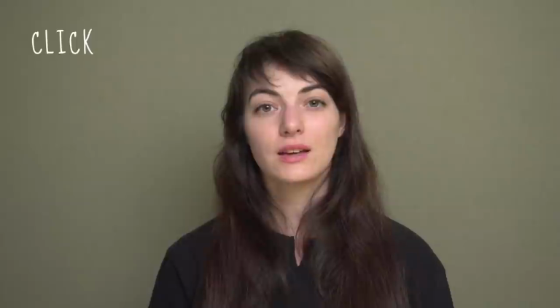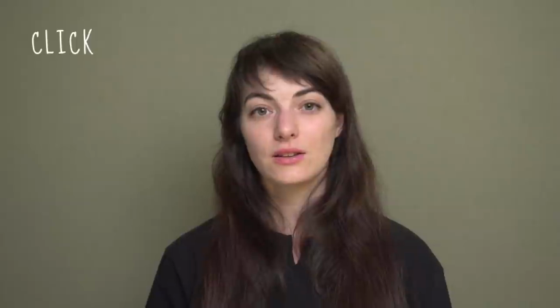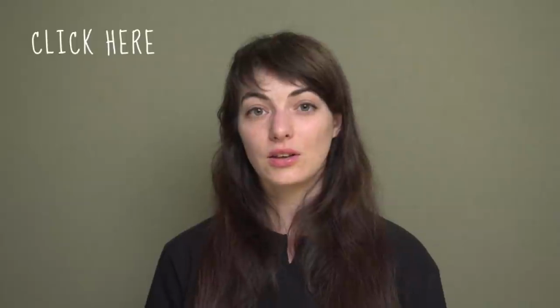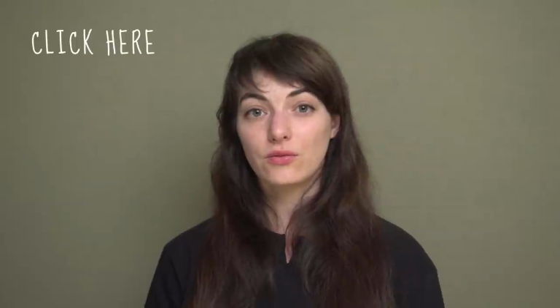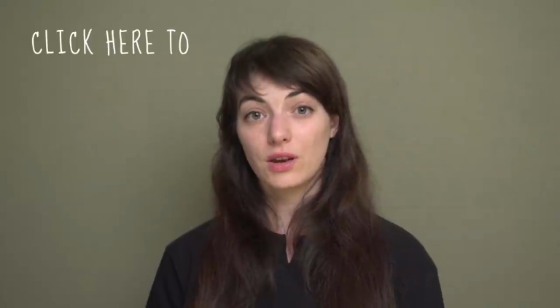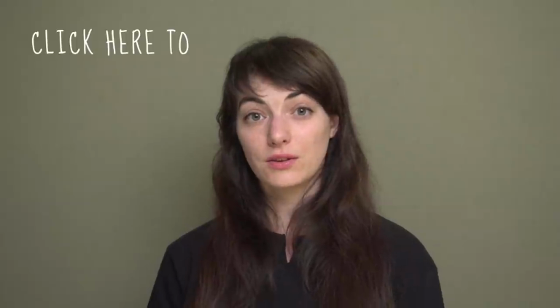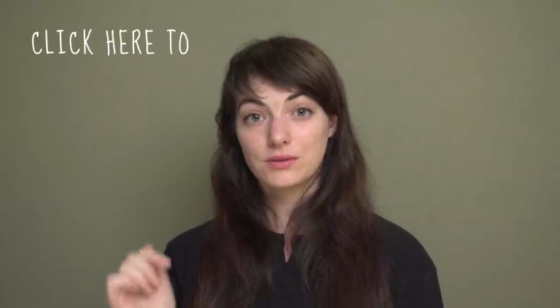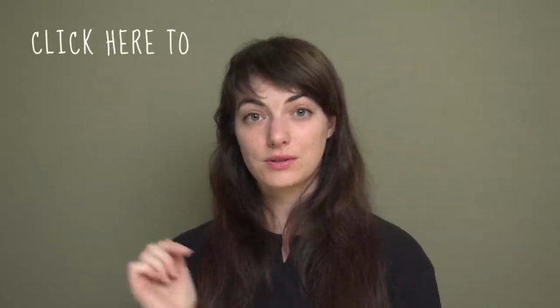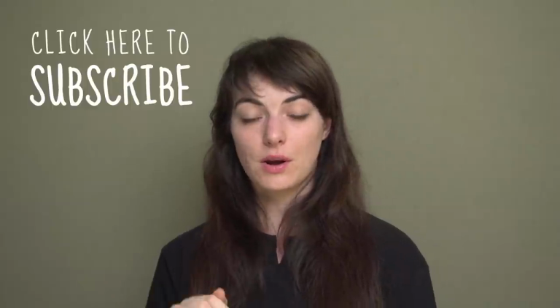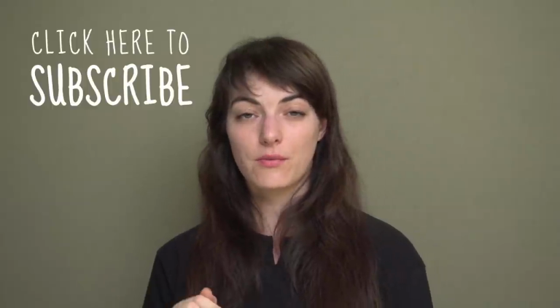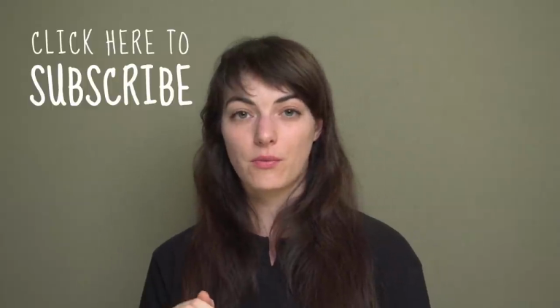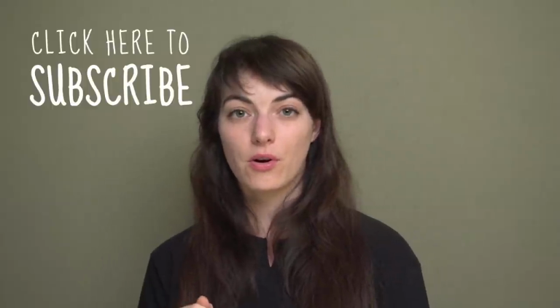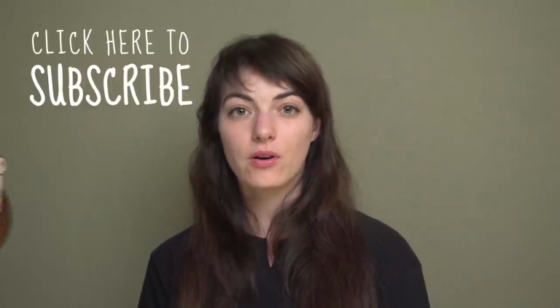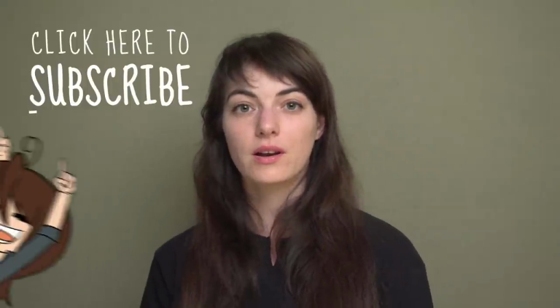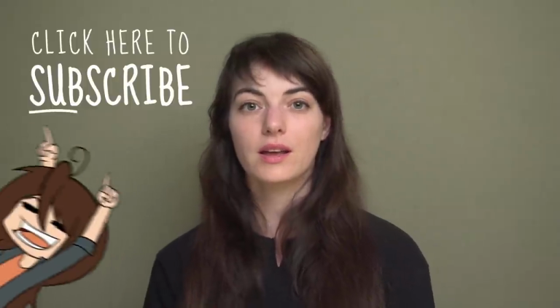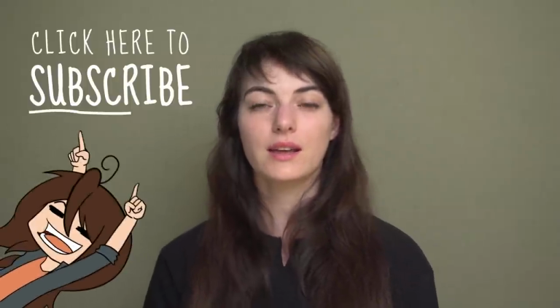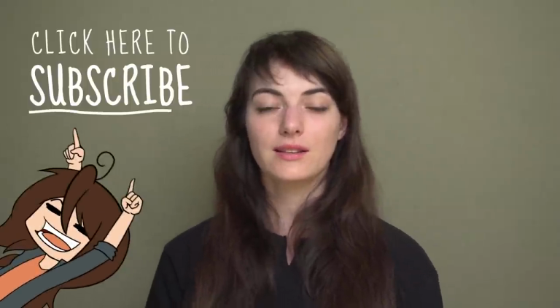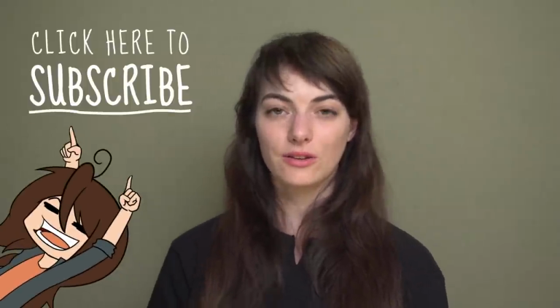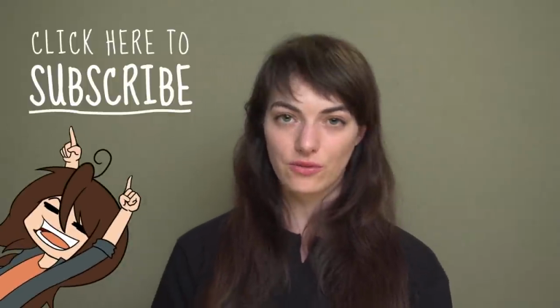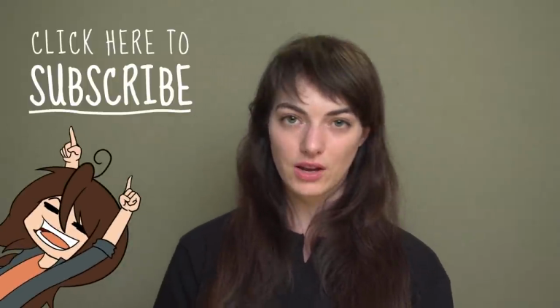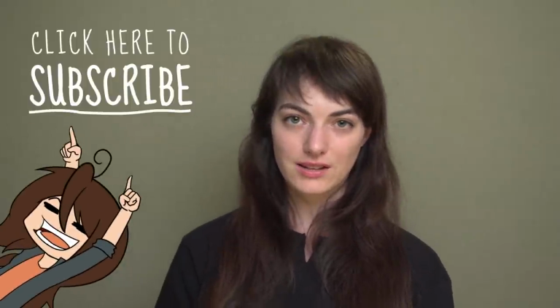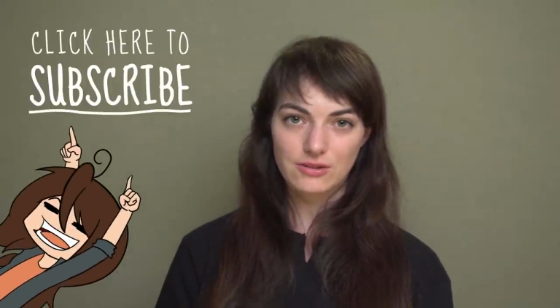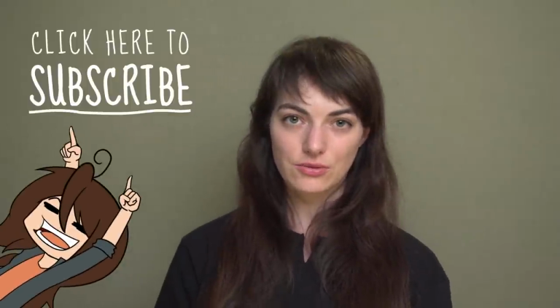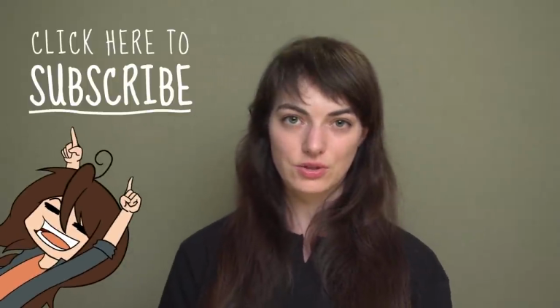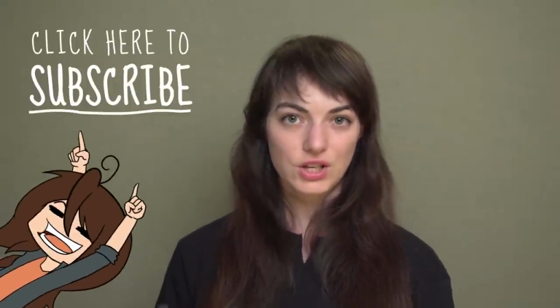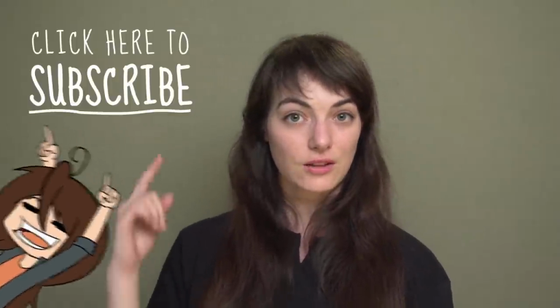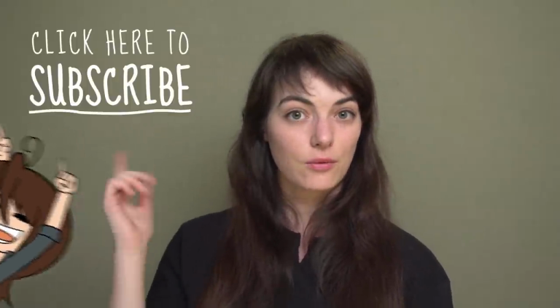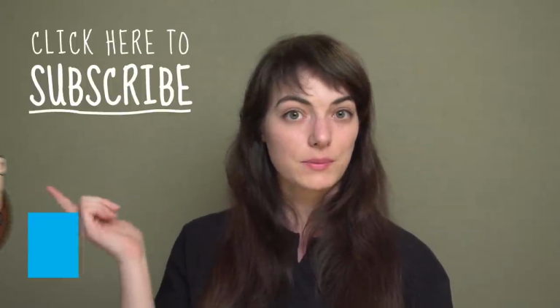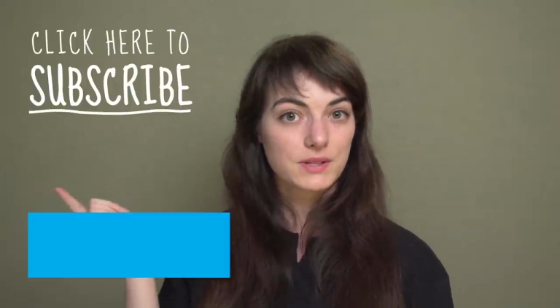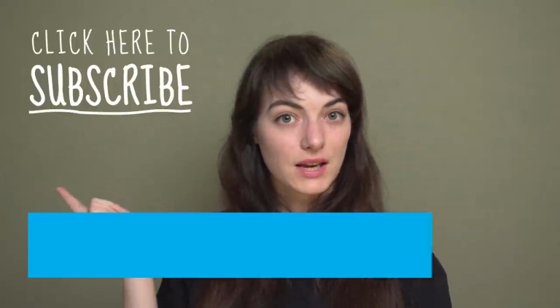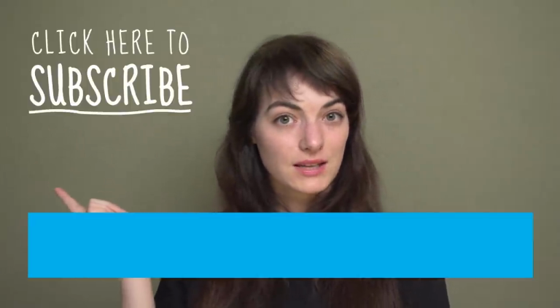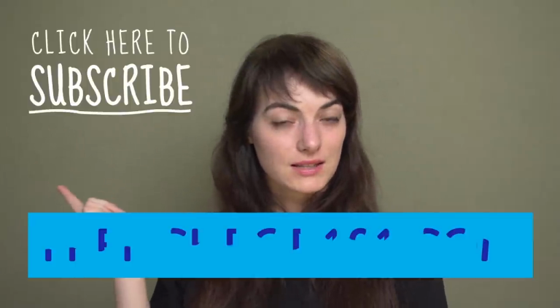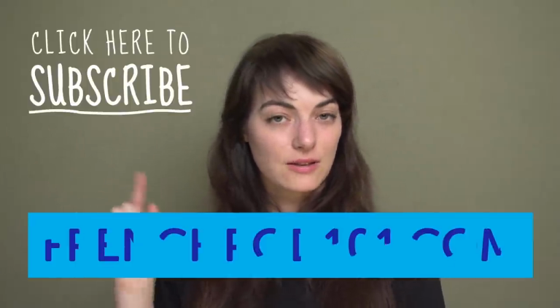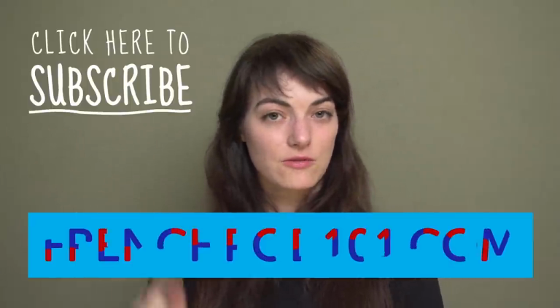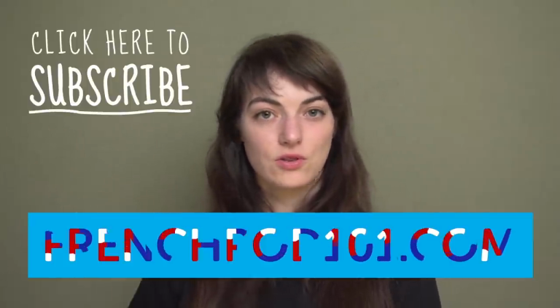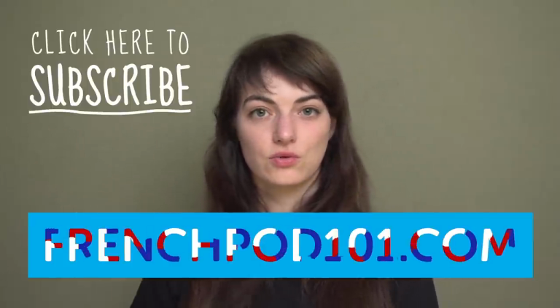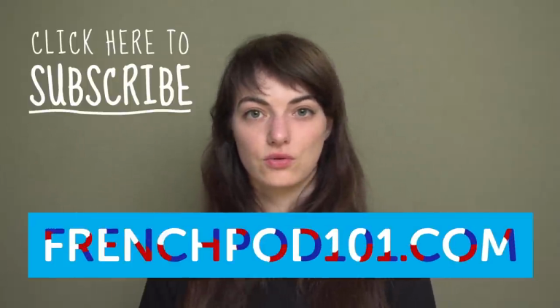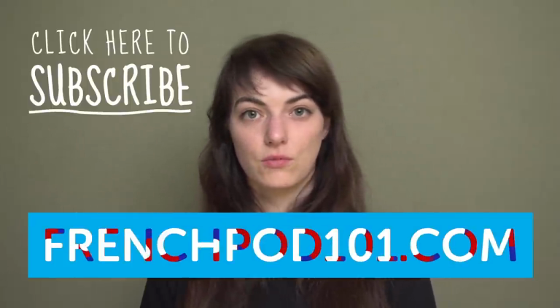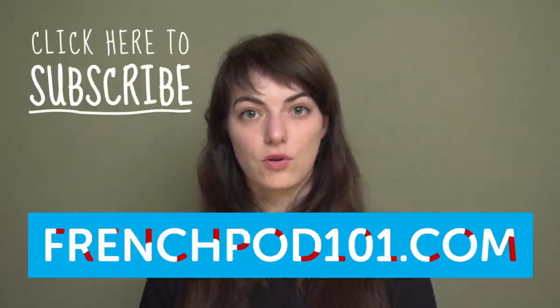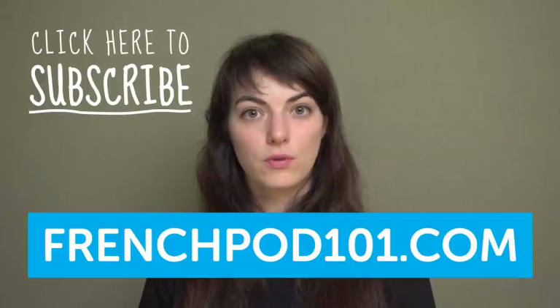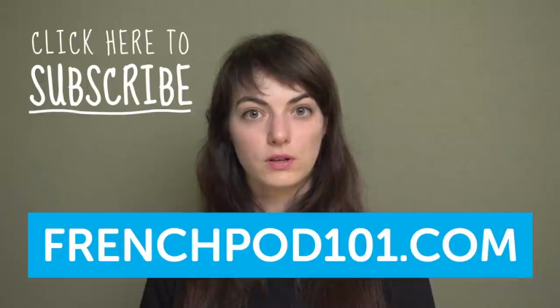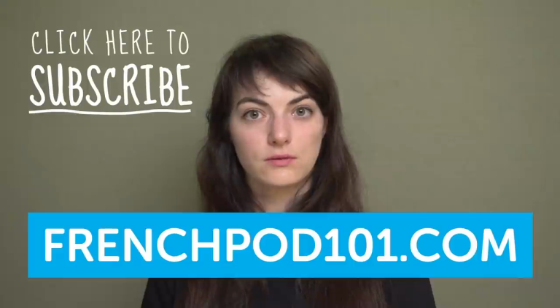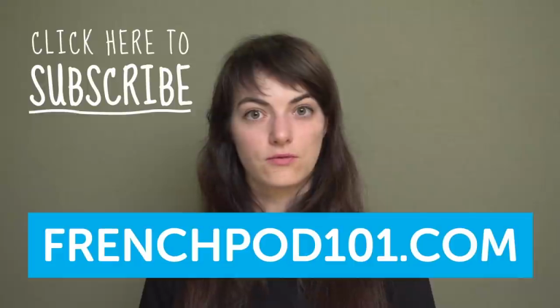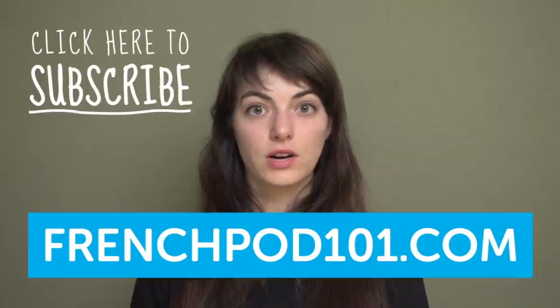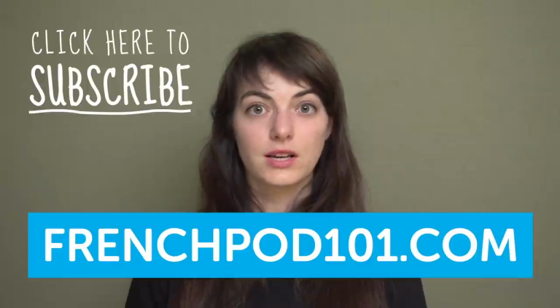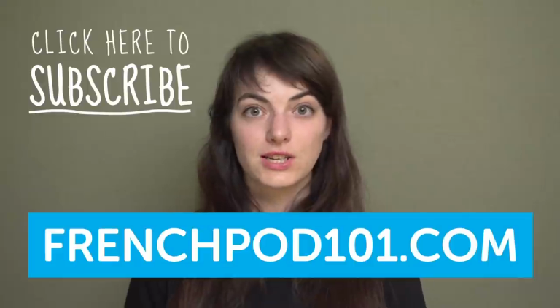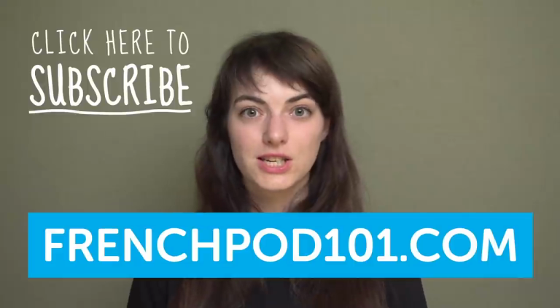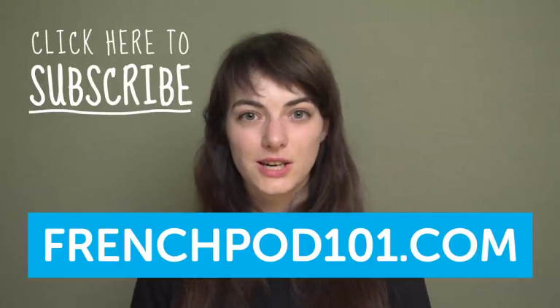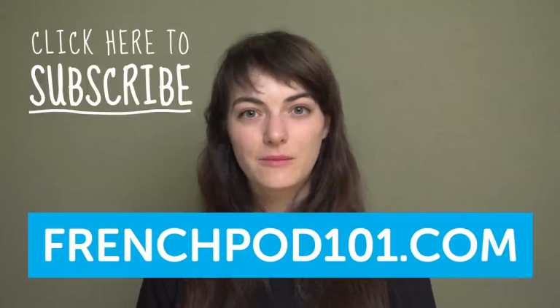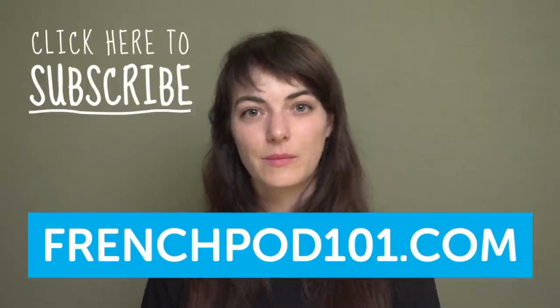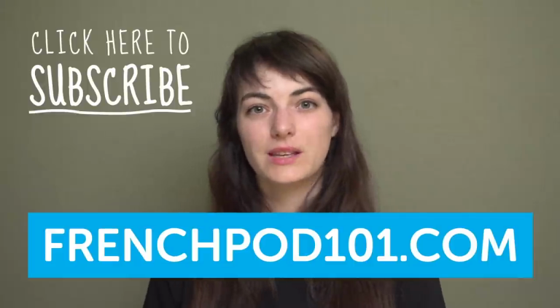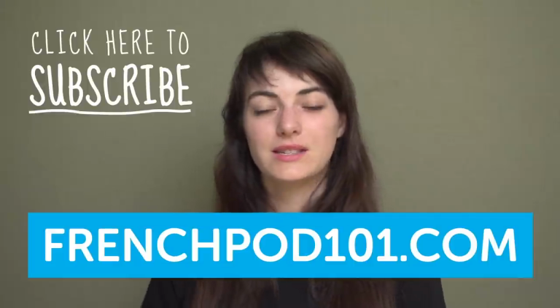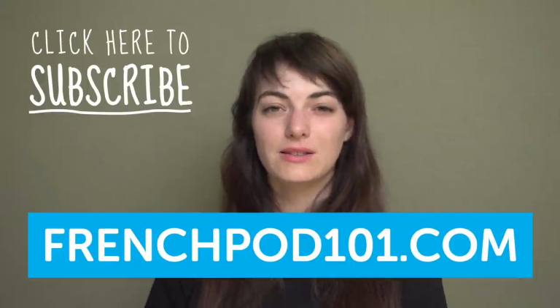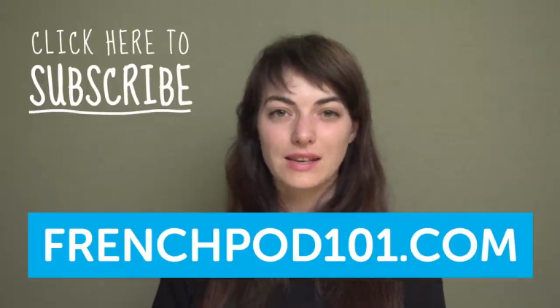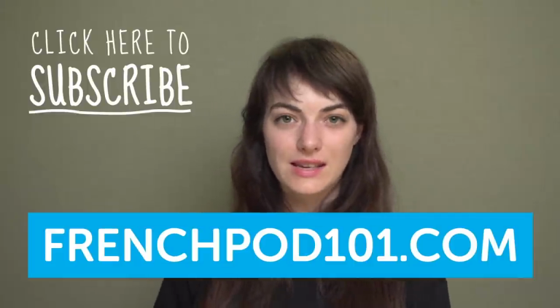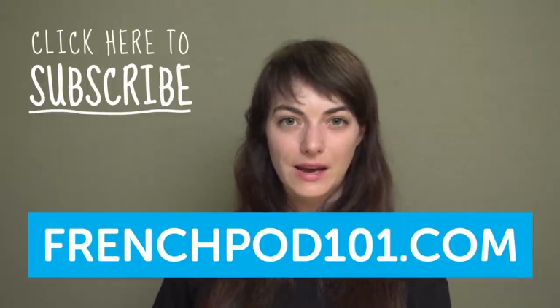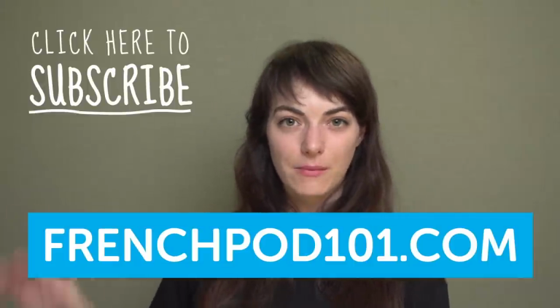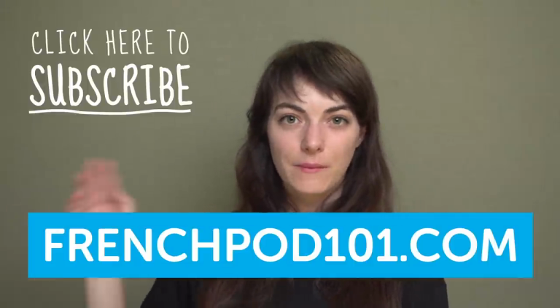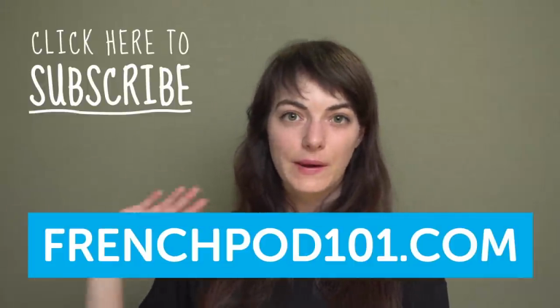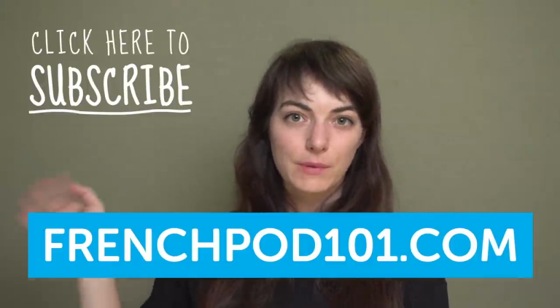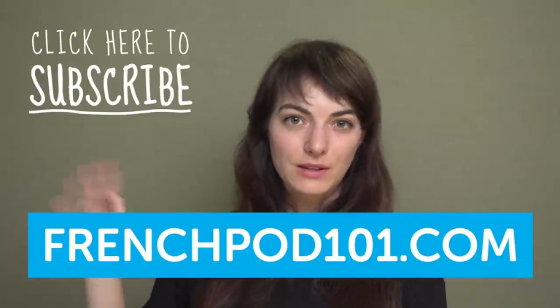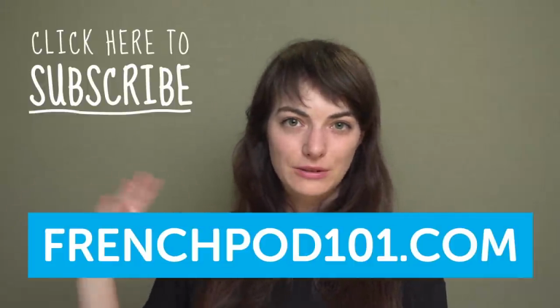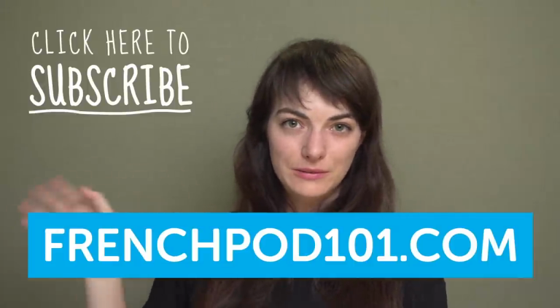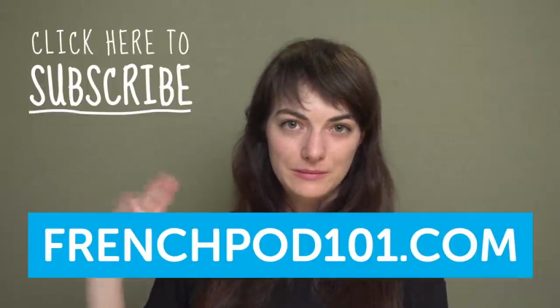Who knows? And that's the end for this week. Don't forget to subscribe for more and check the website if you want to know more about French. À bientôt!